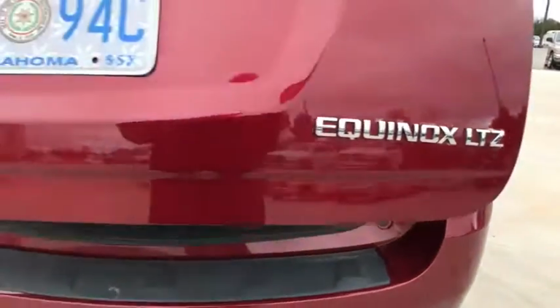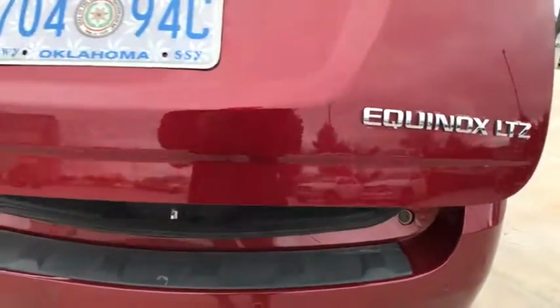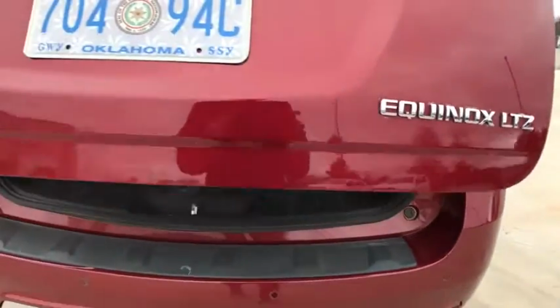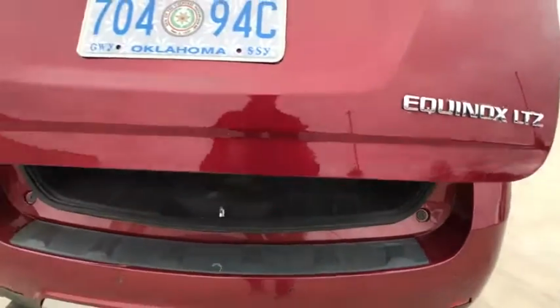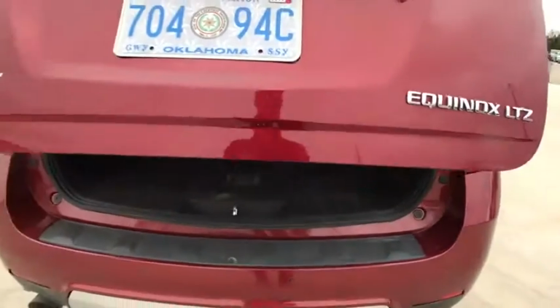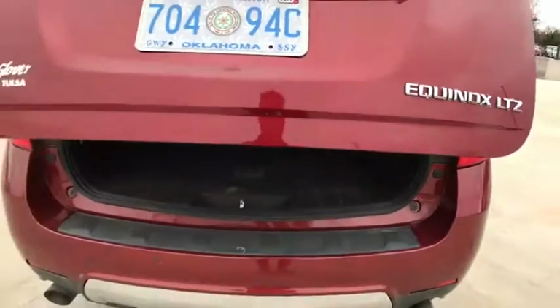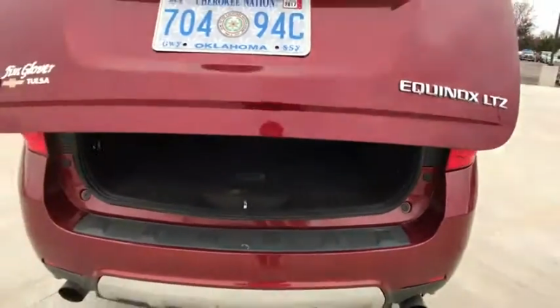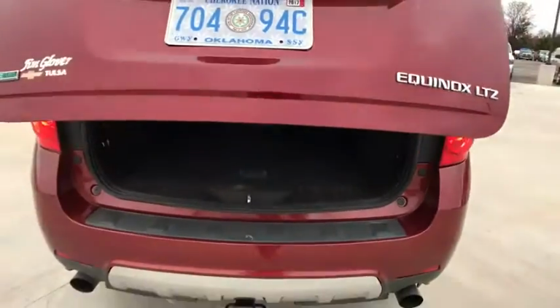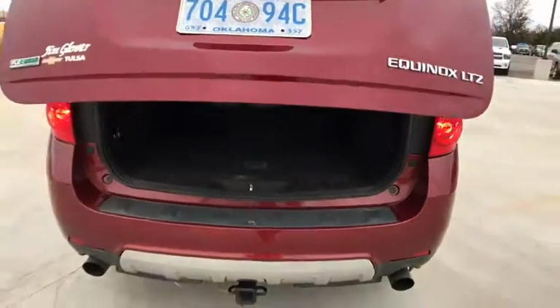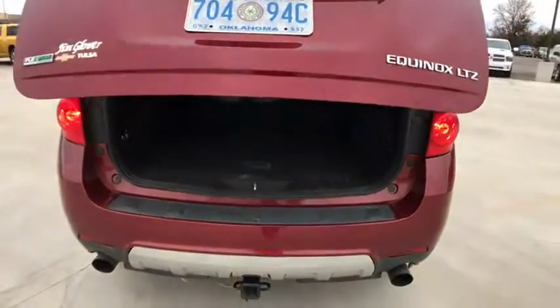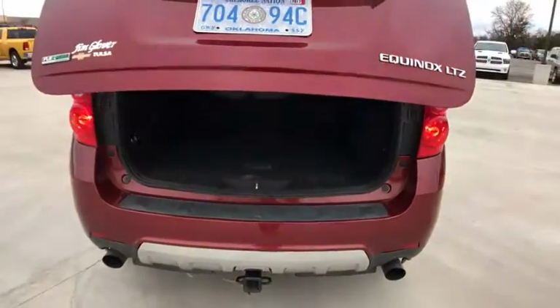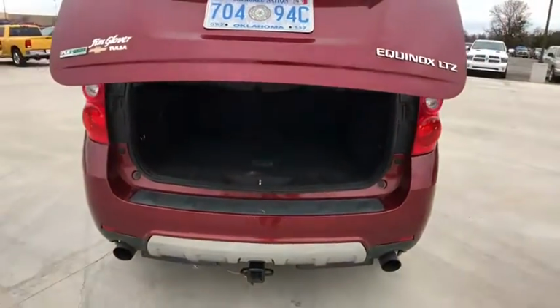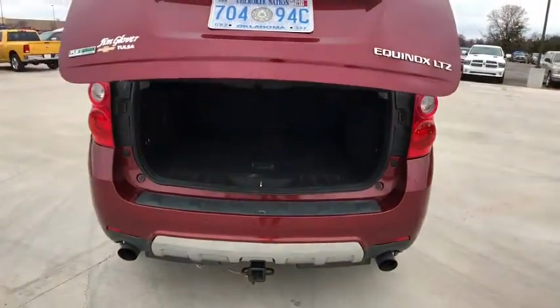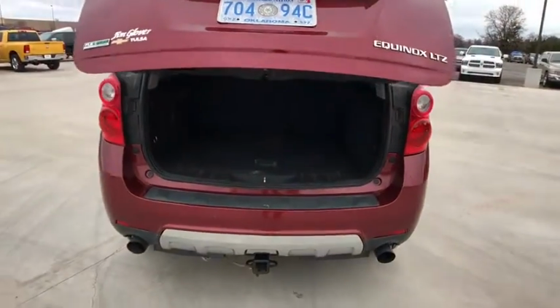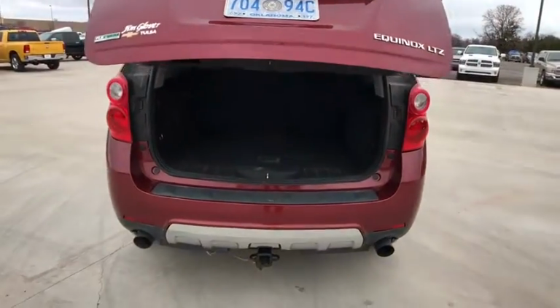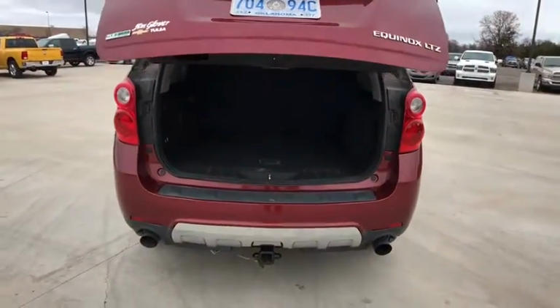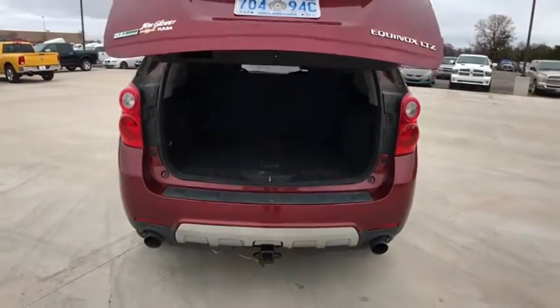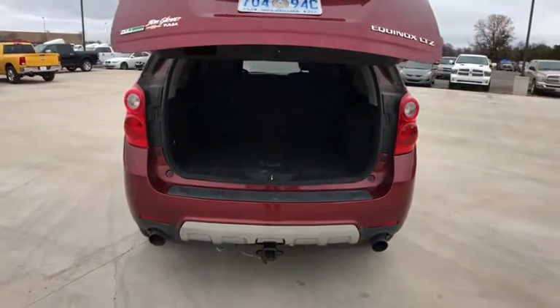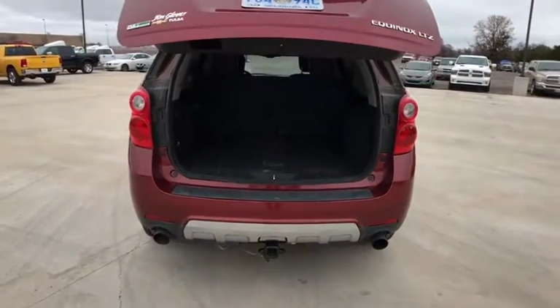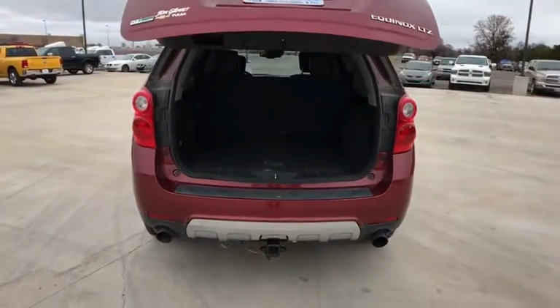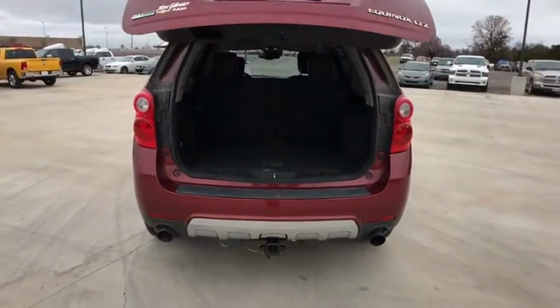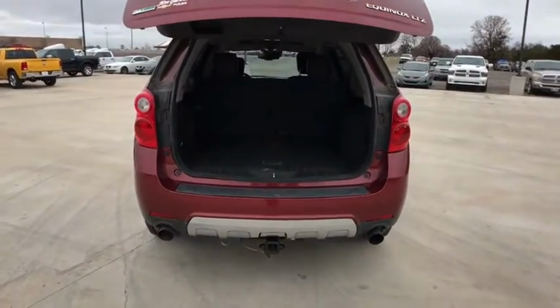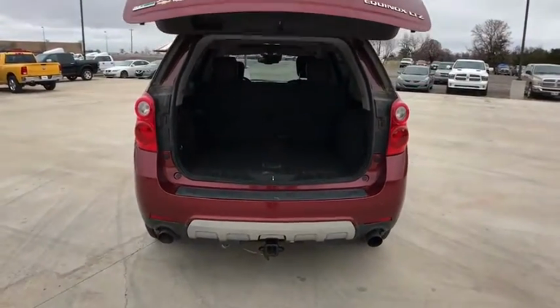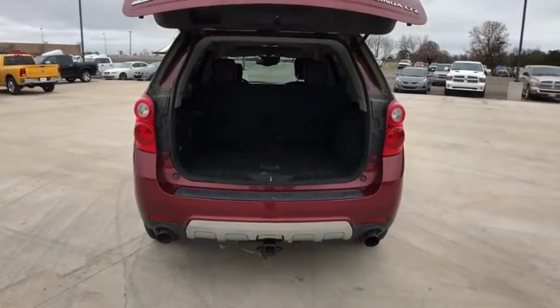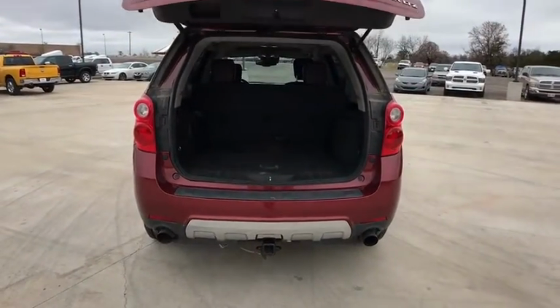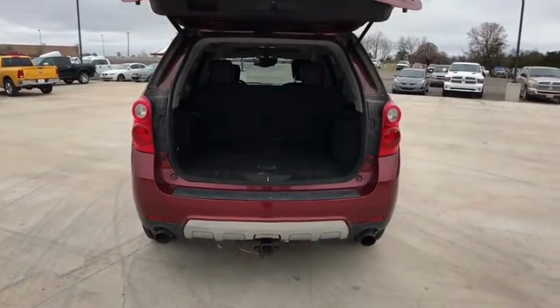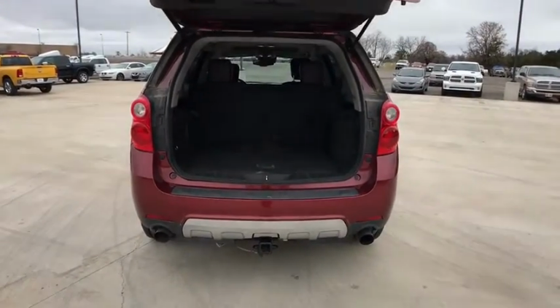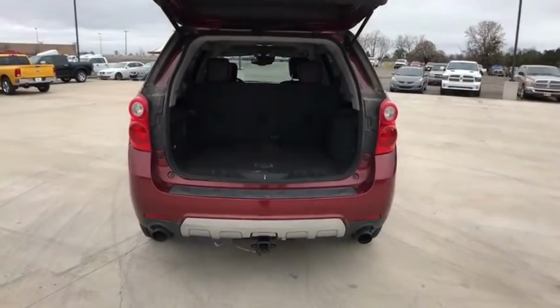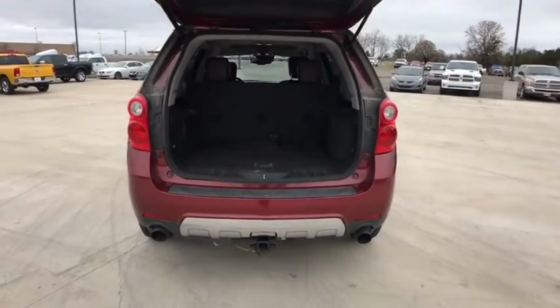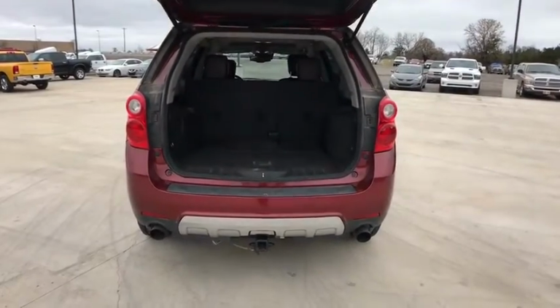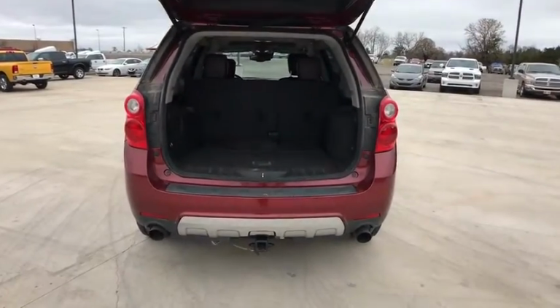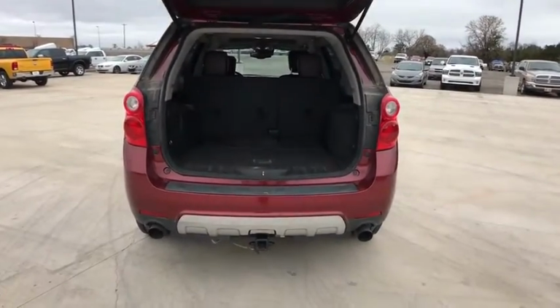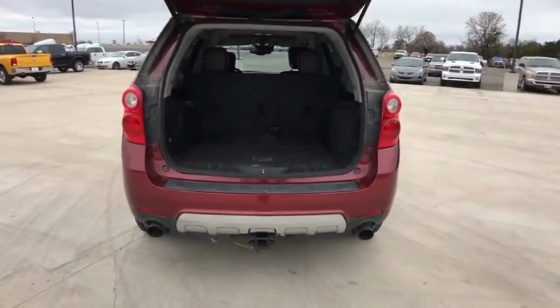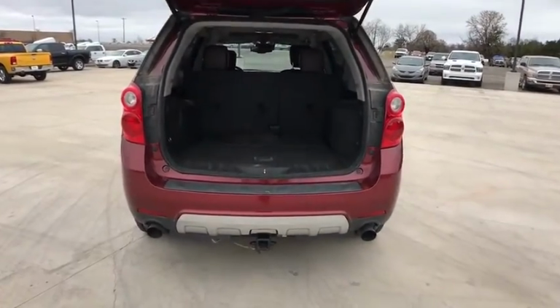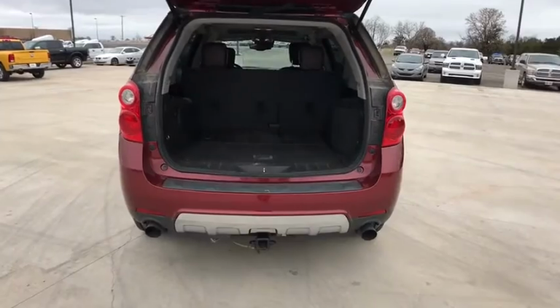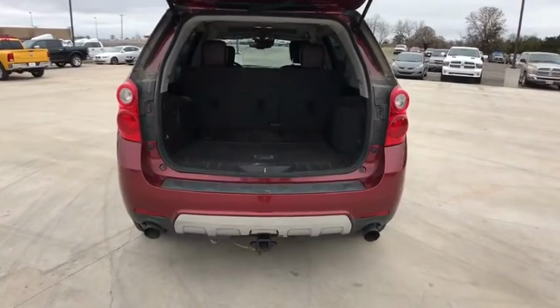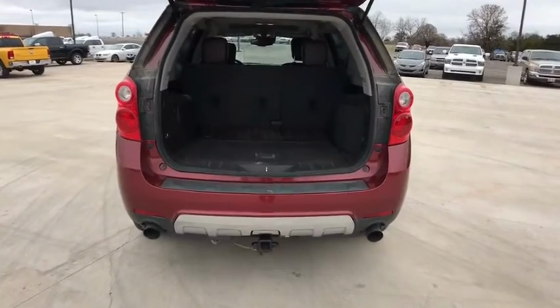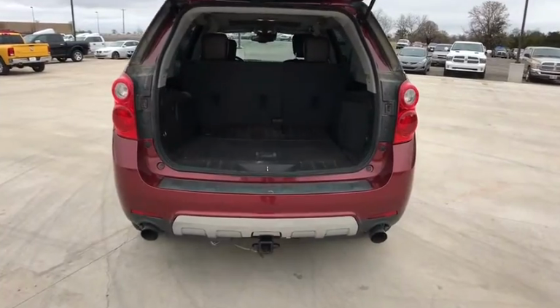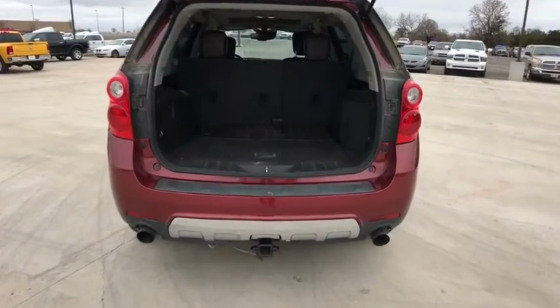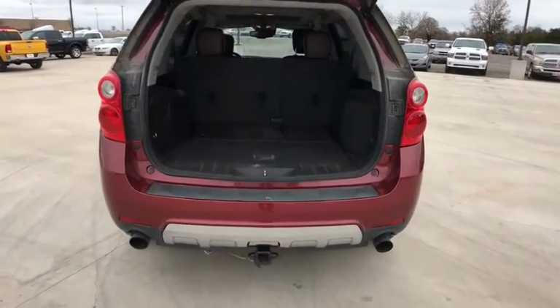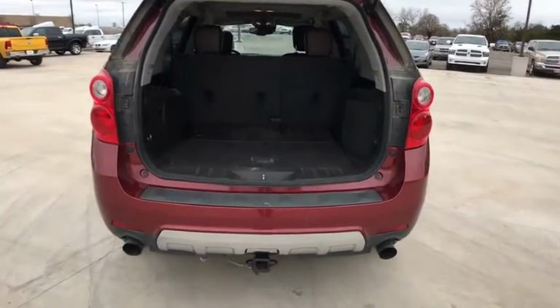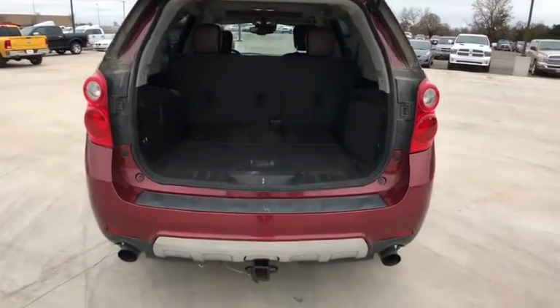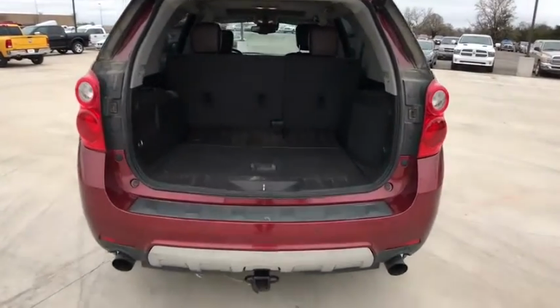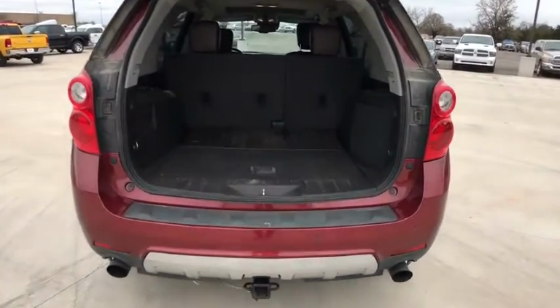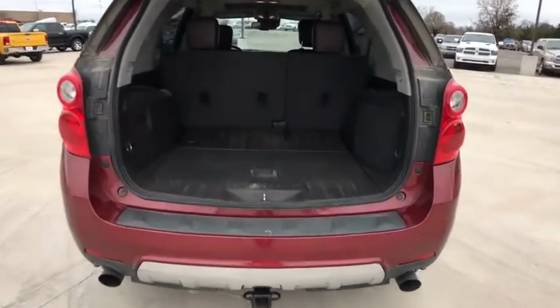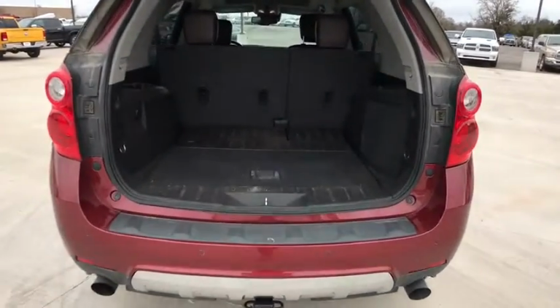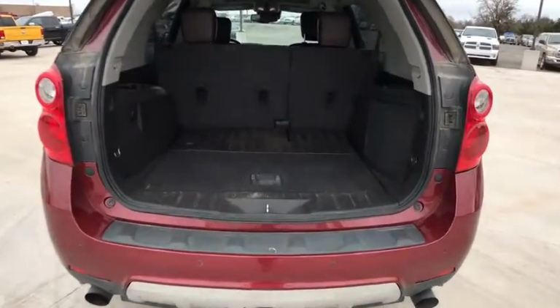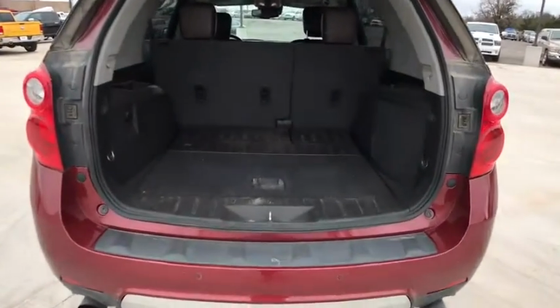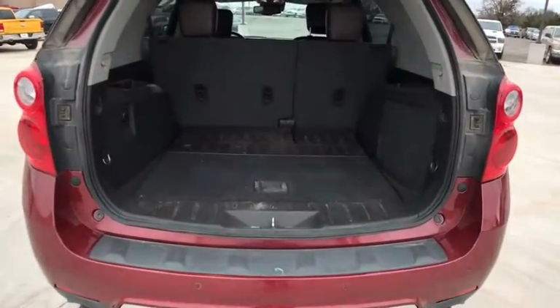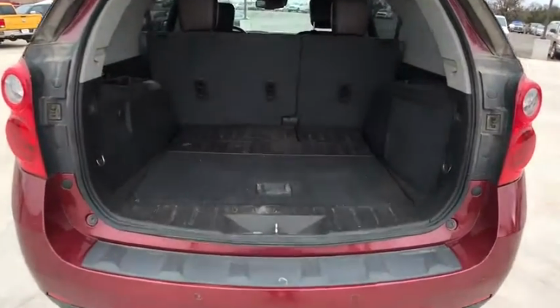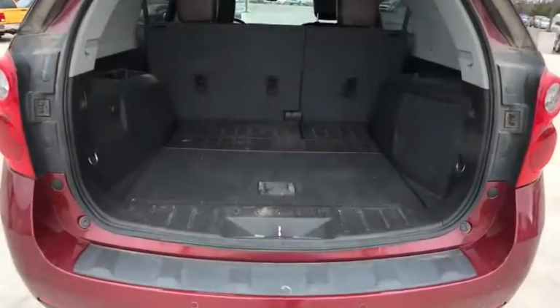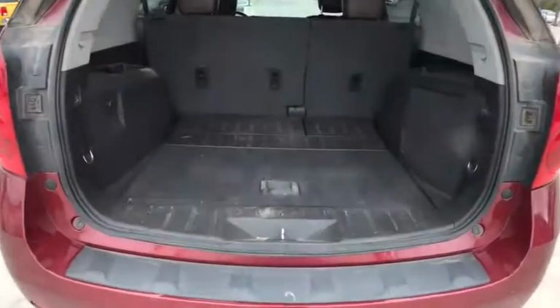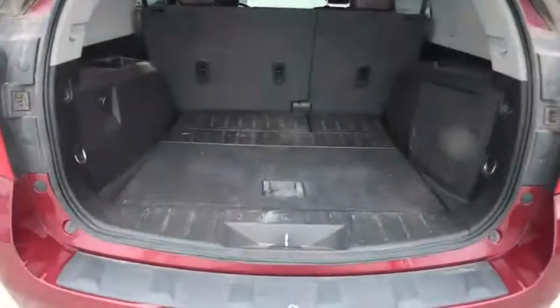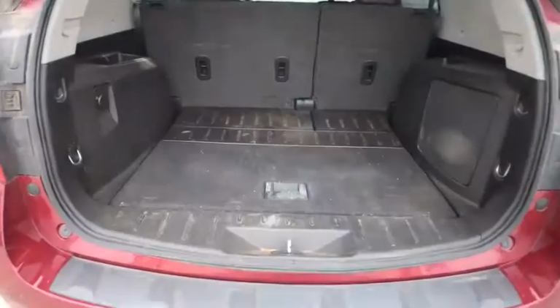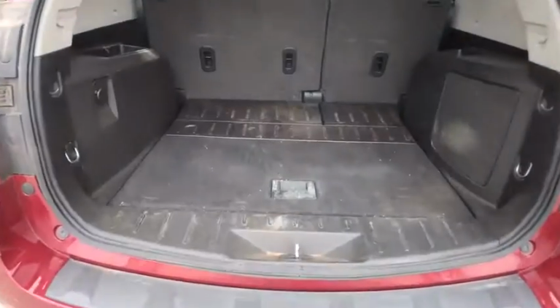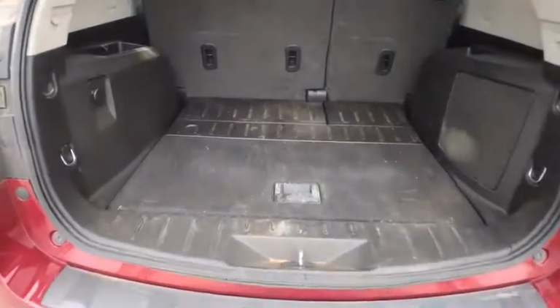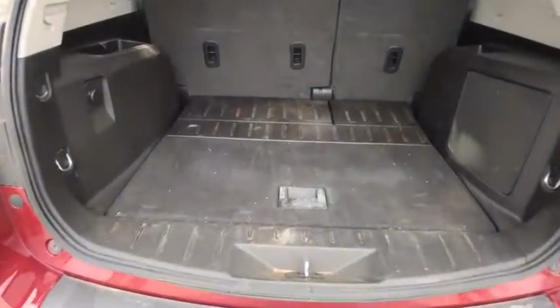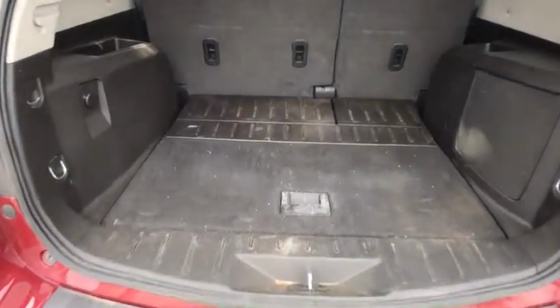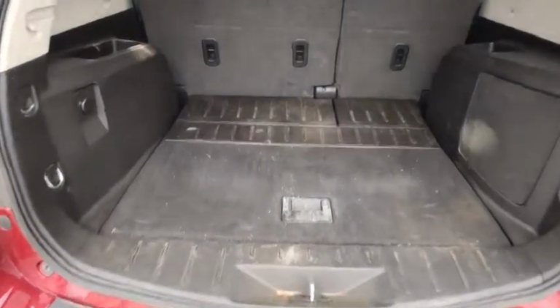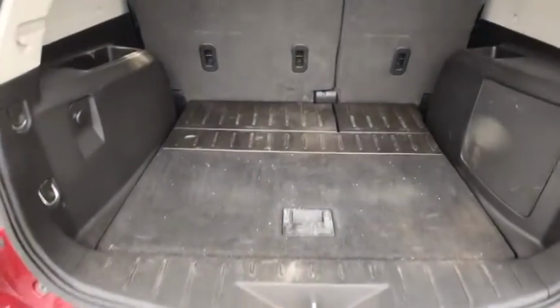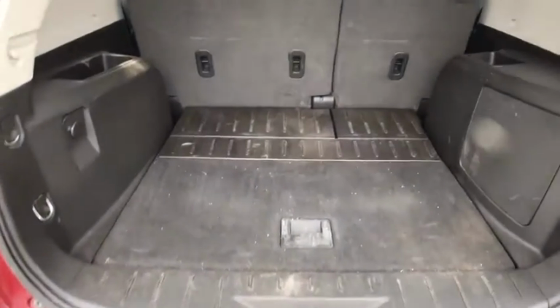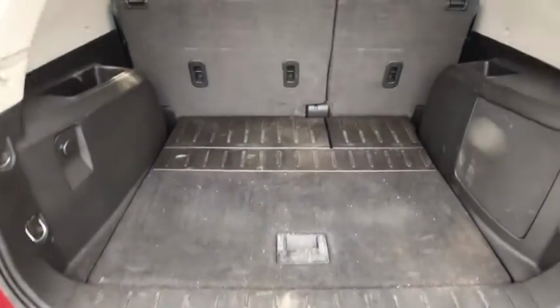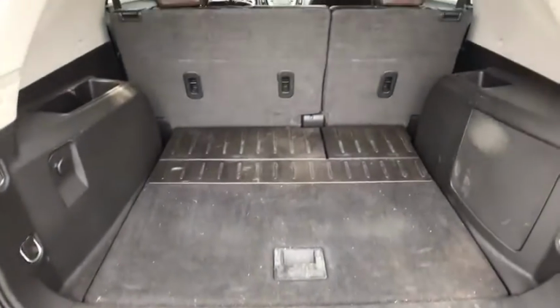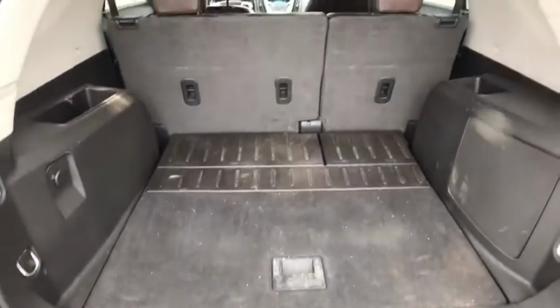Trip computer, heated front driver and passenger seats, compass, remote keyless entry, panic alarm.